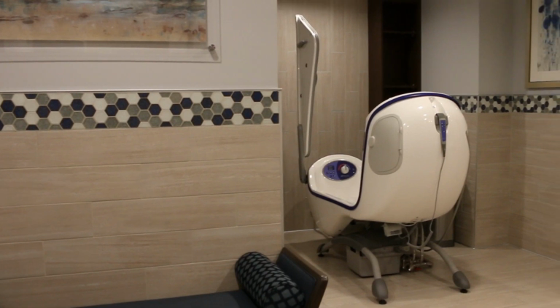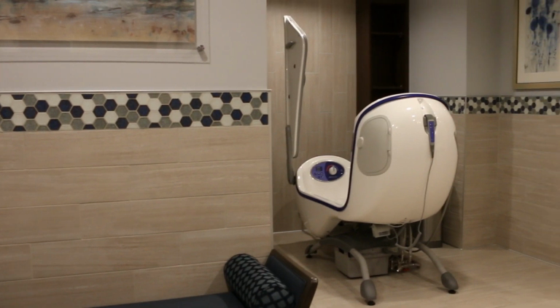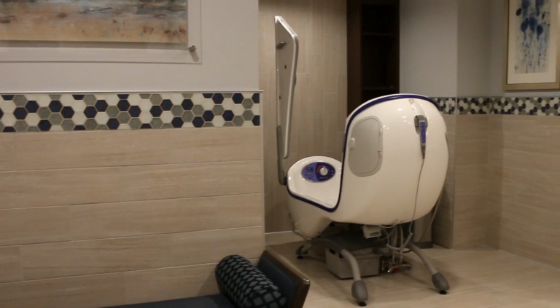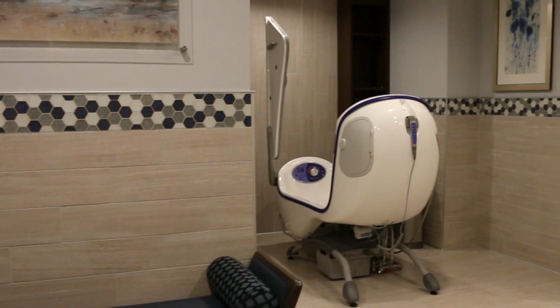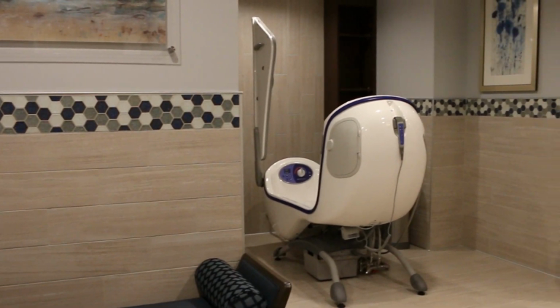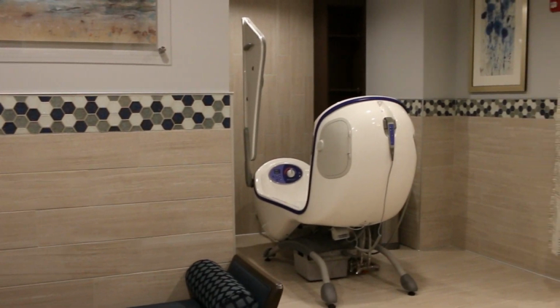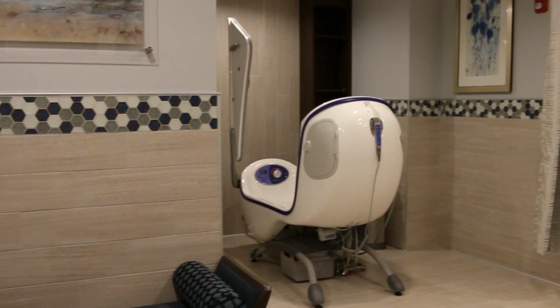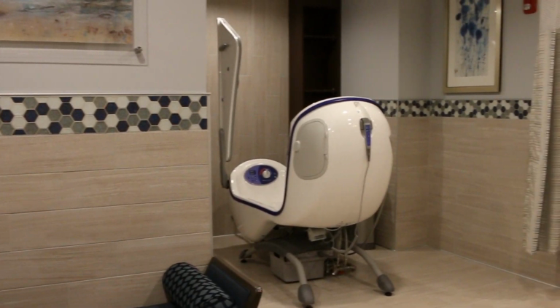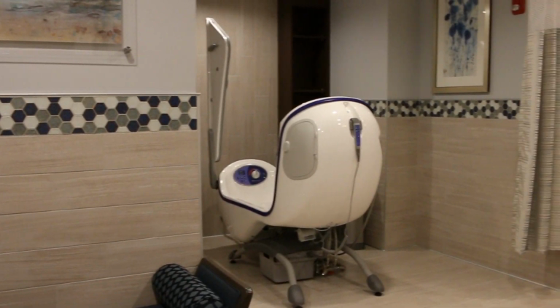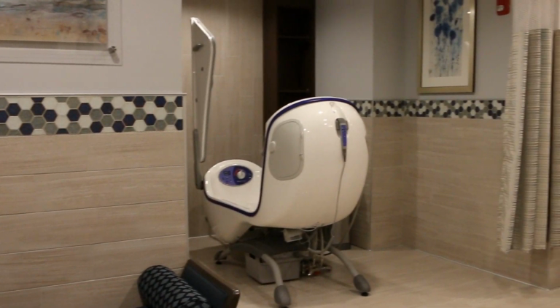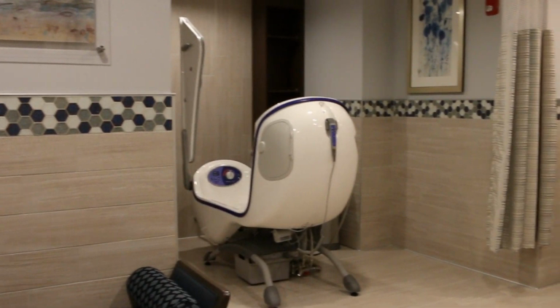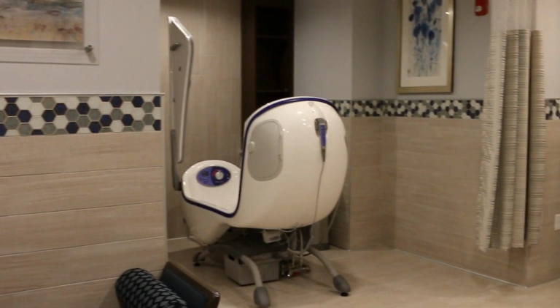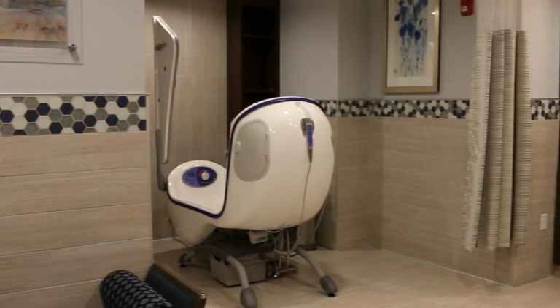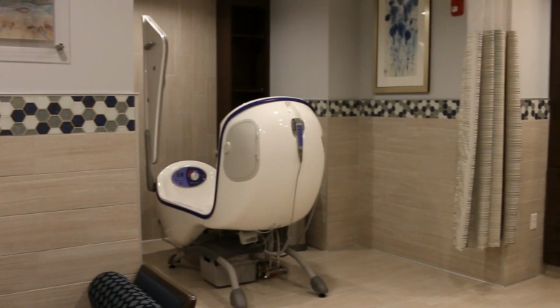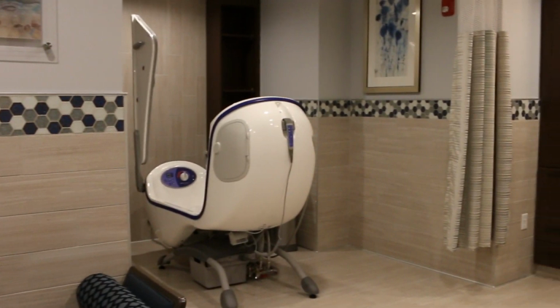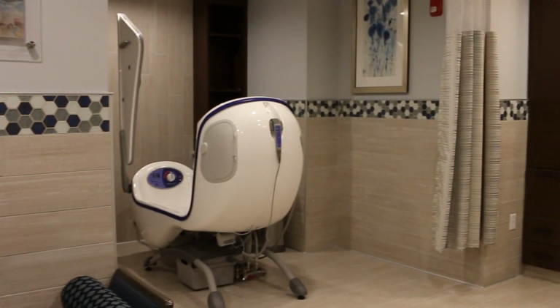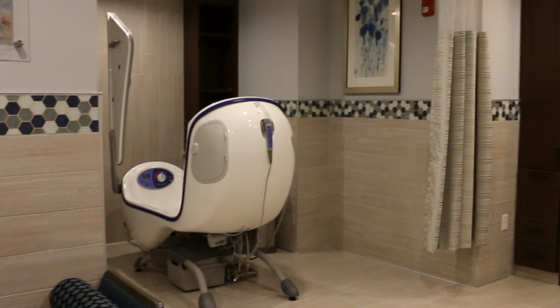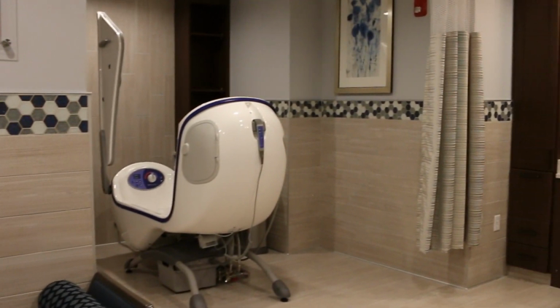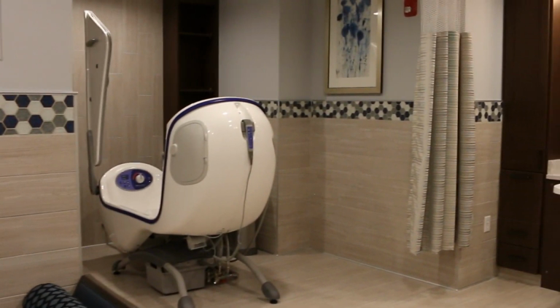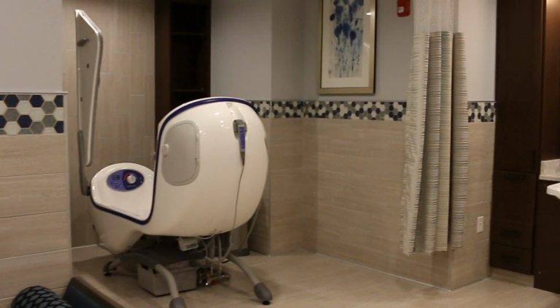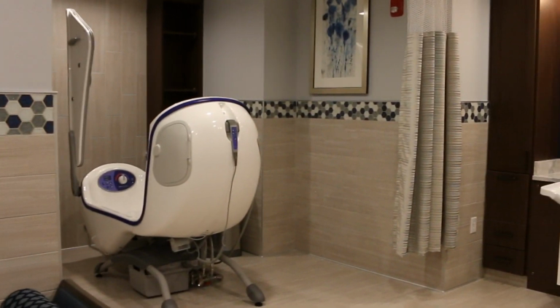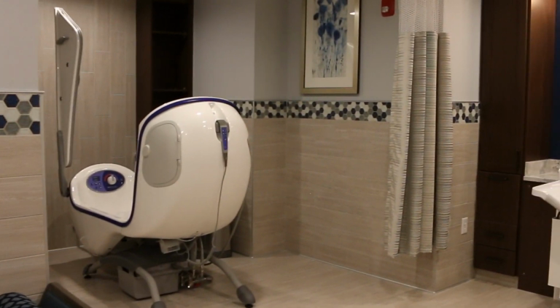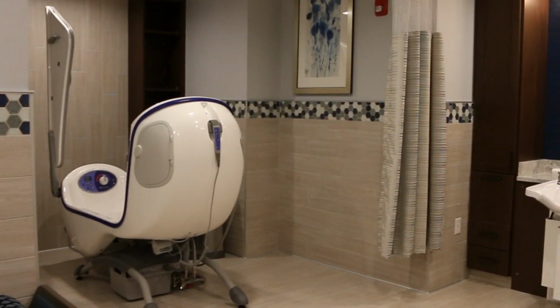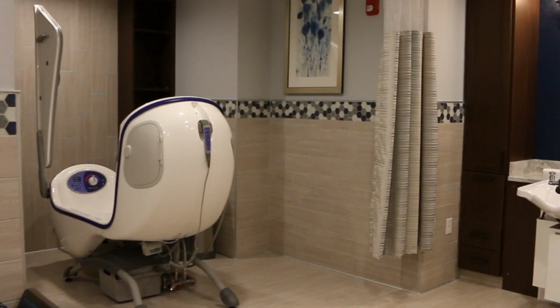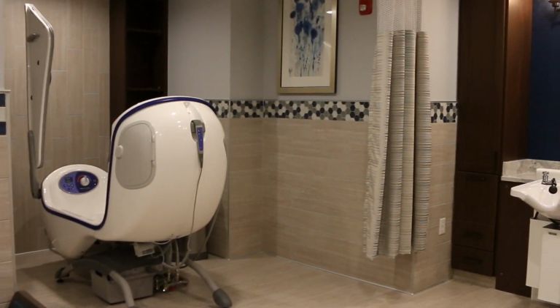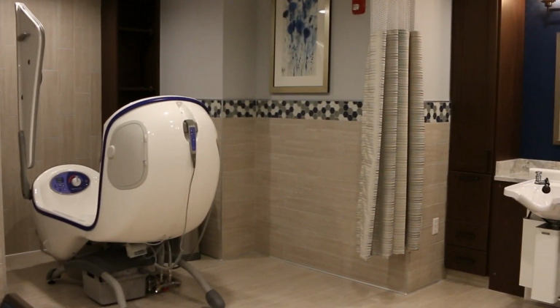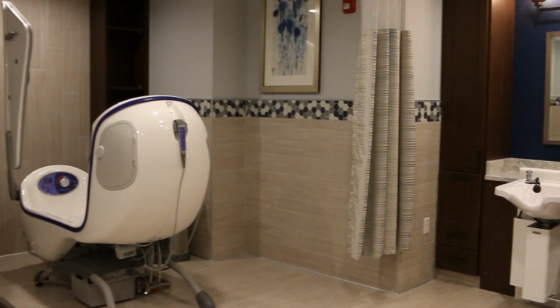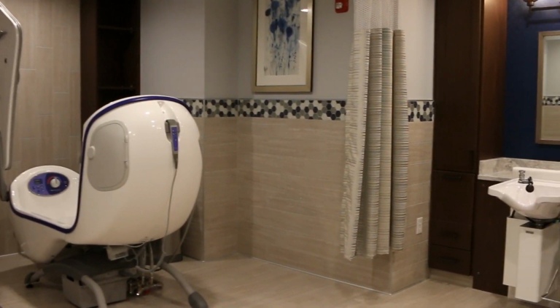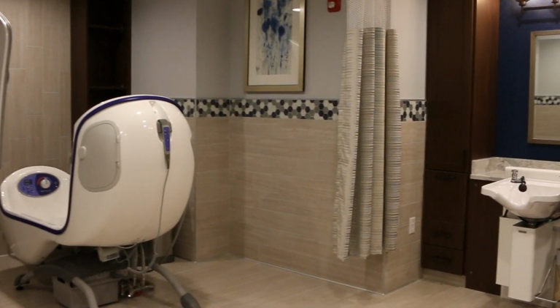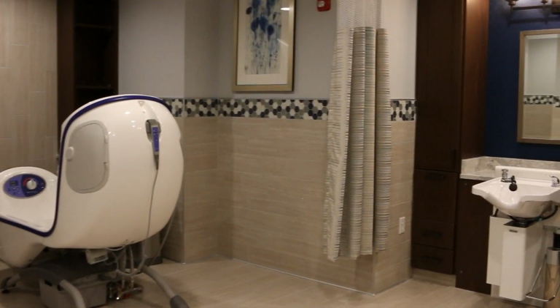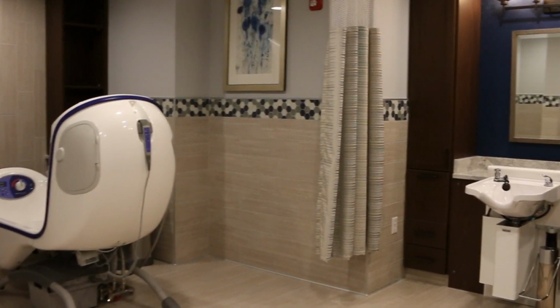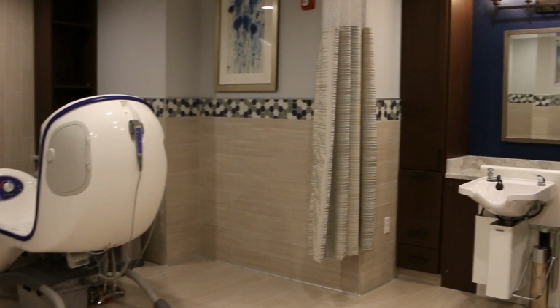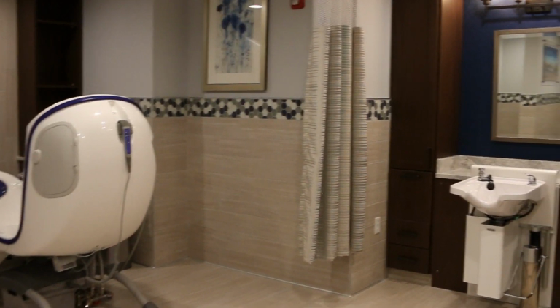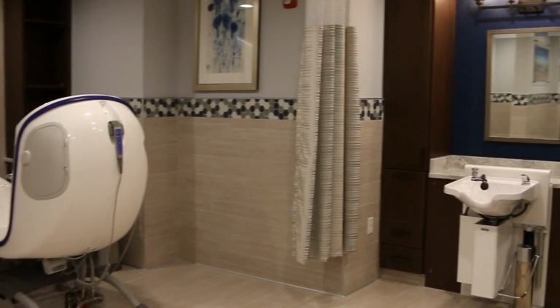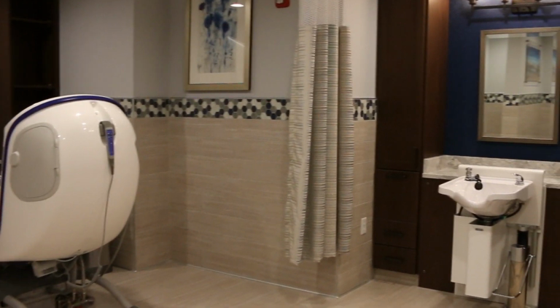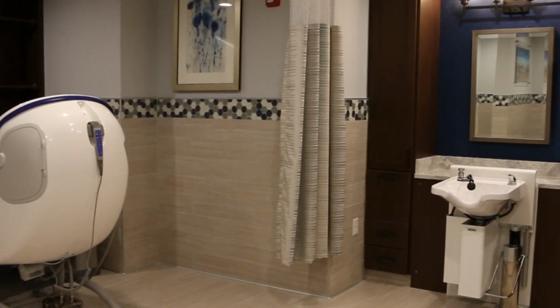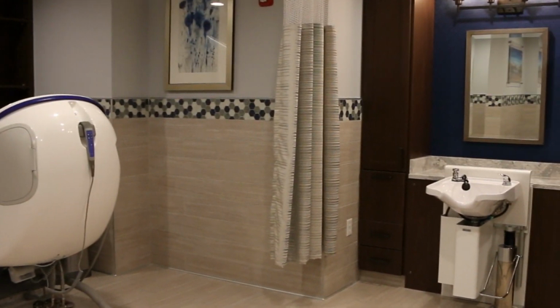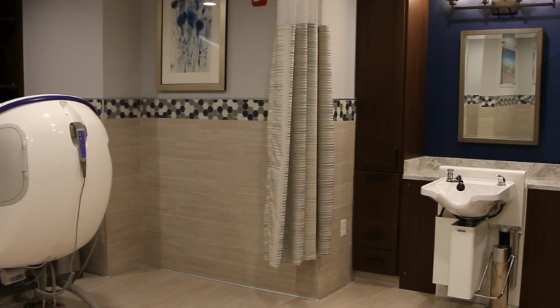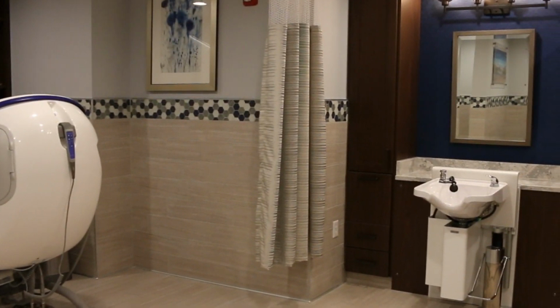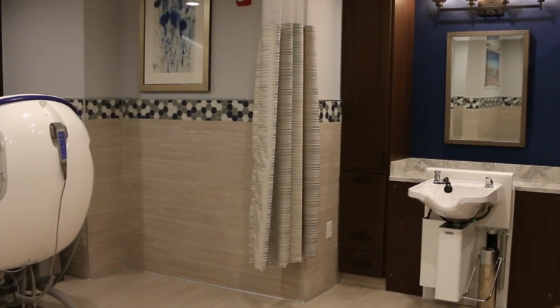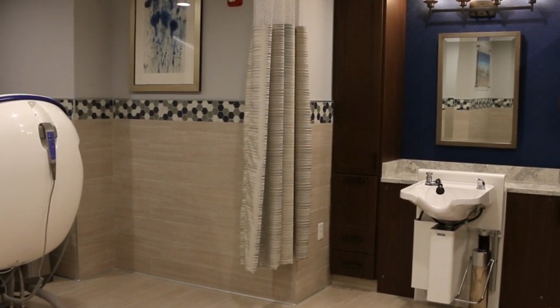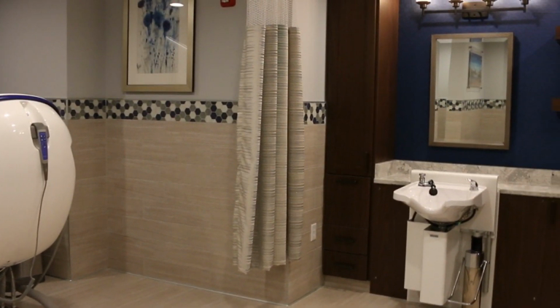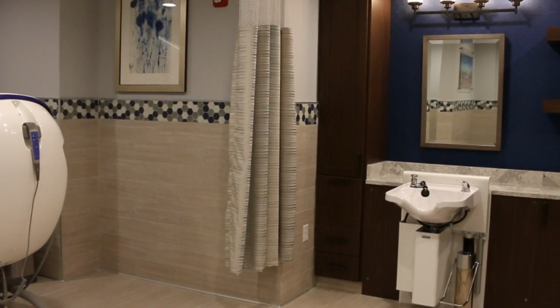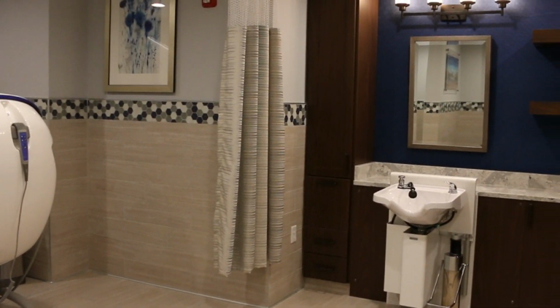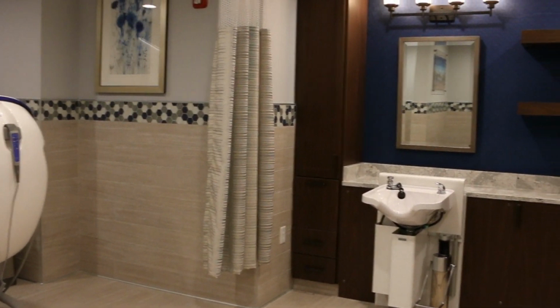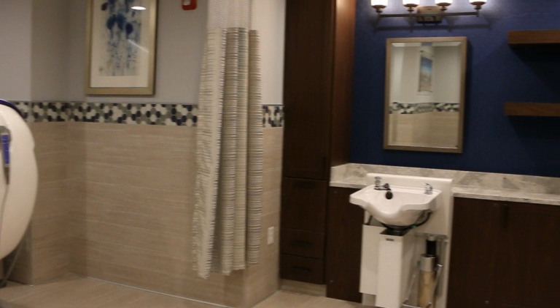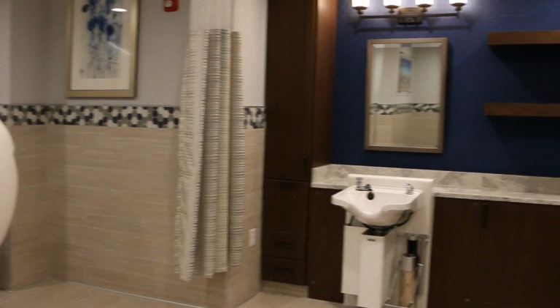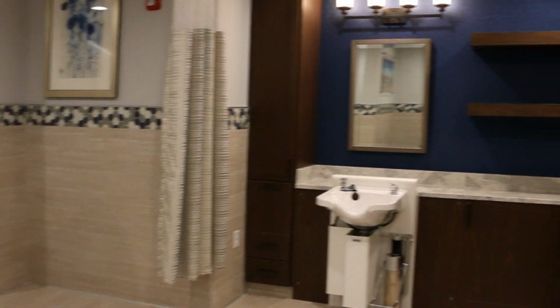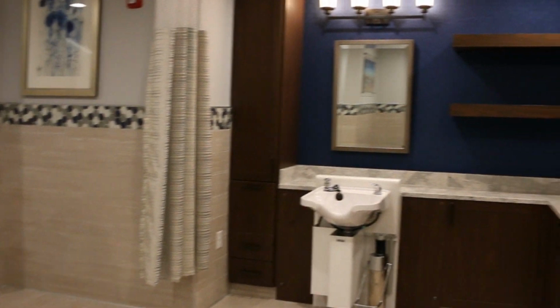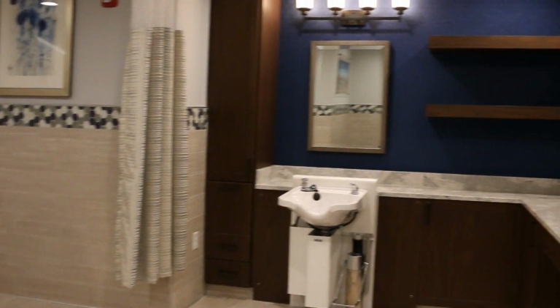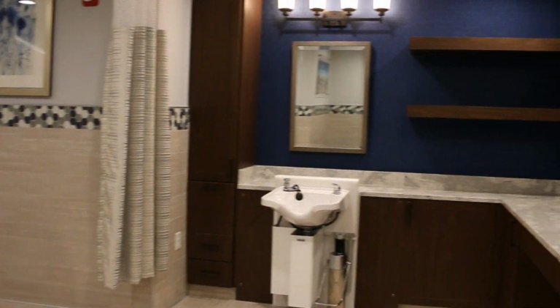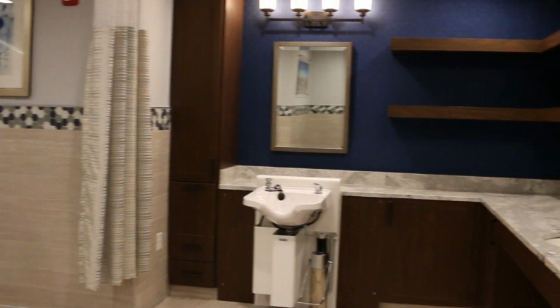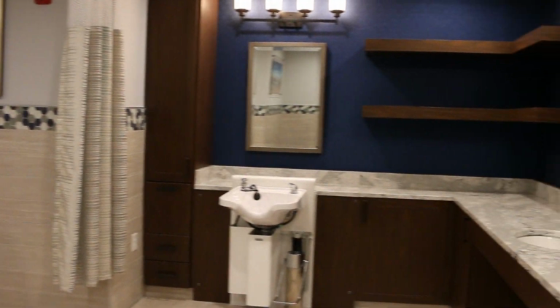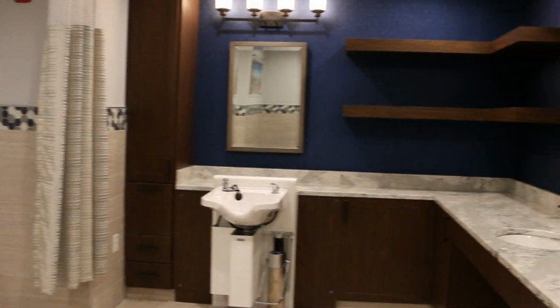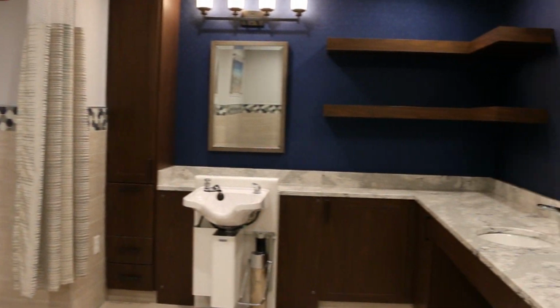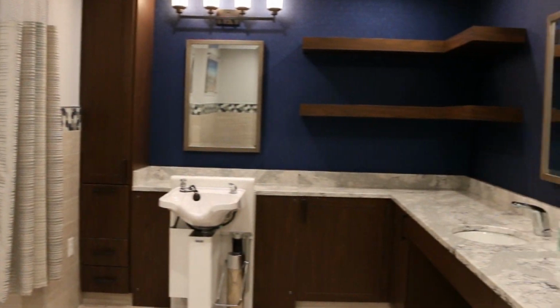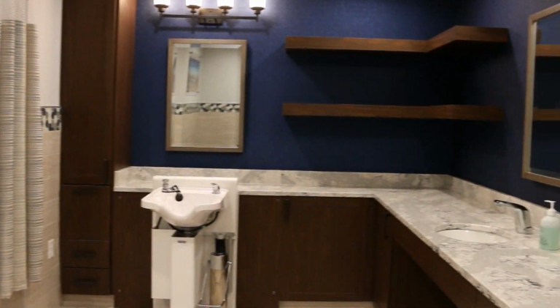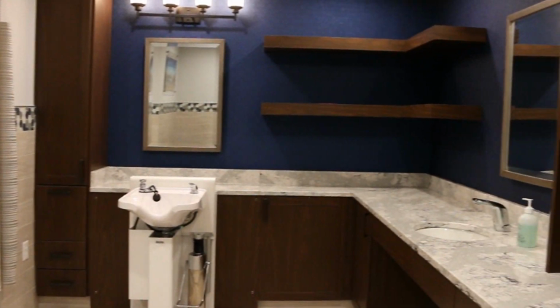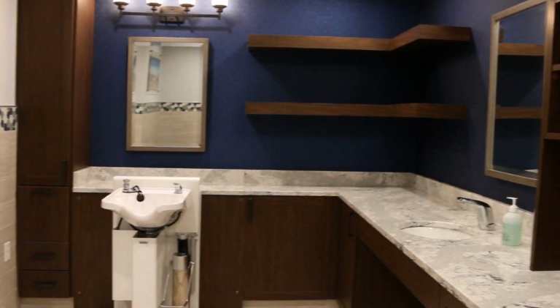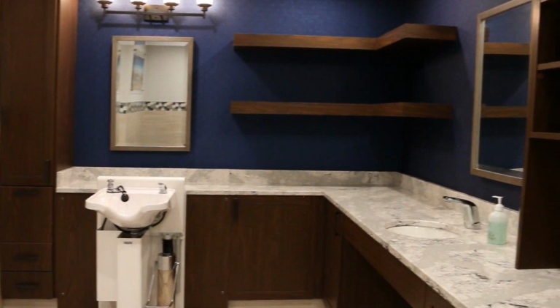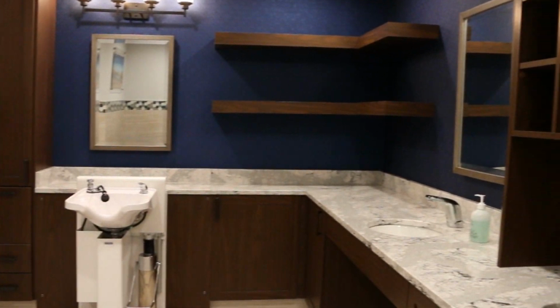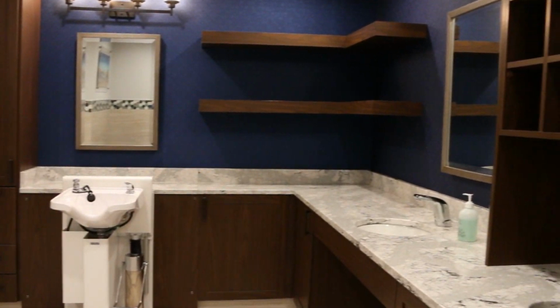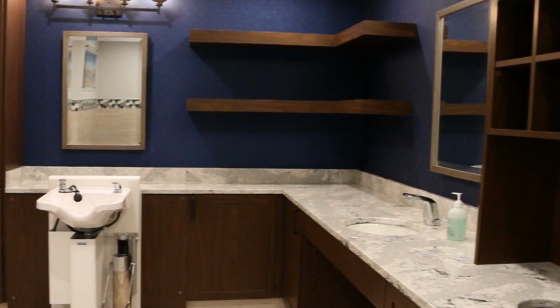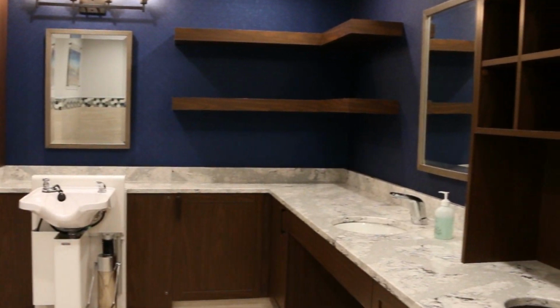All of our long-term care neighborhoods can enjoy the spa room, should a resident choose a jetted tub option for their bathing needs.